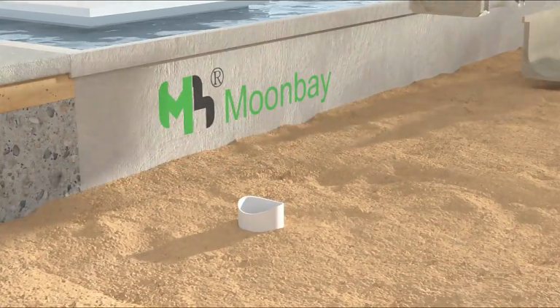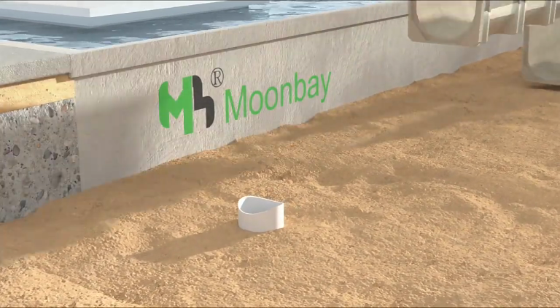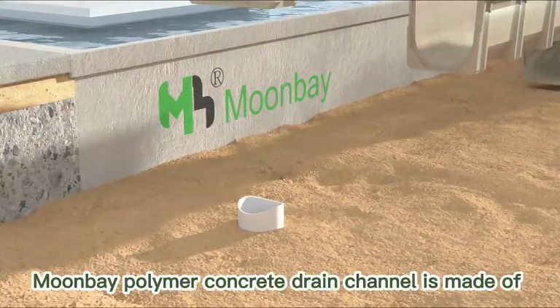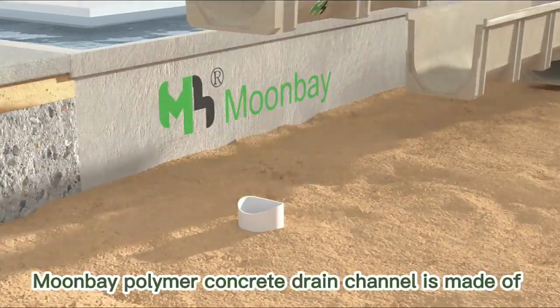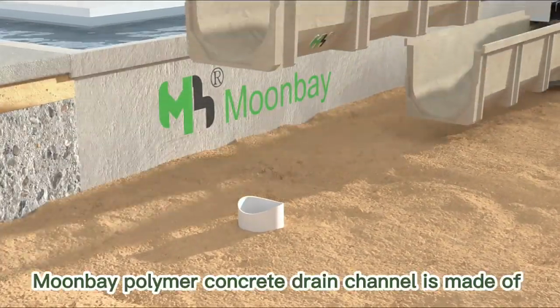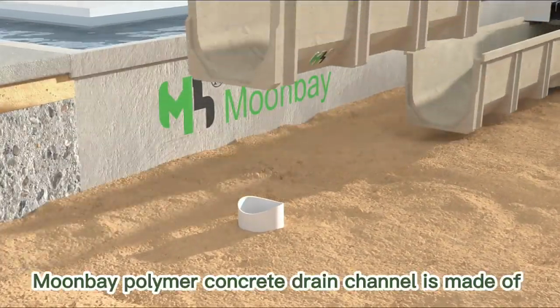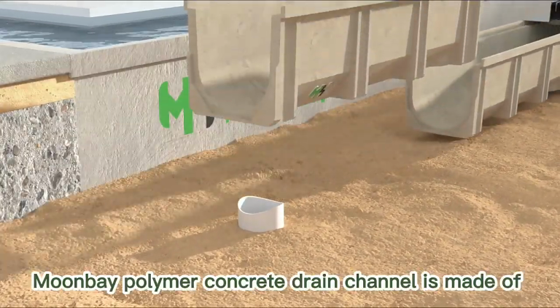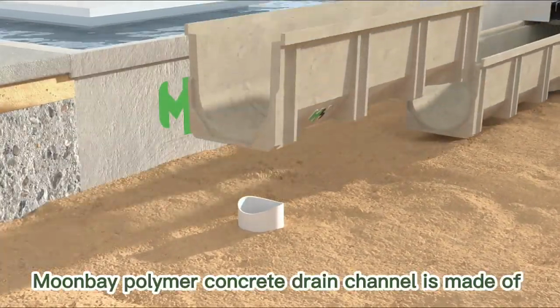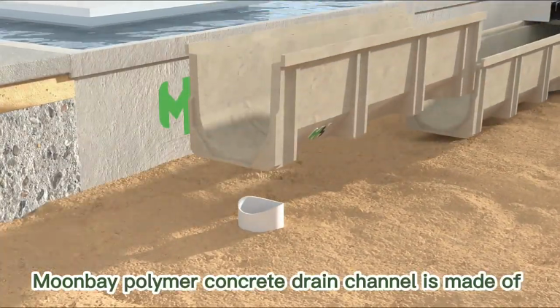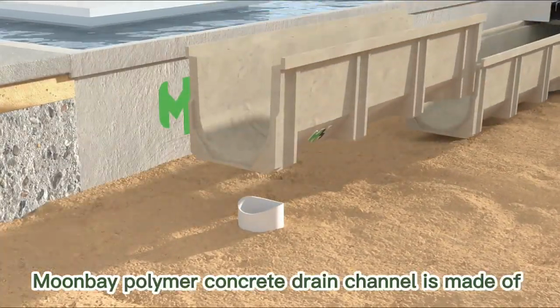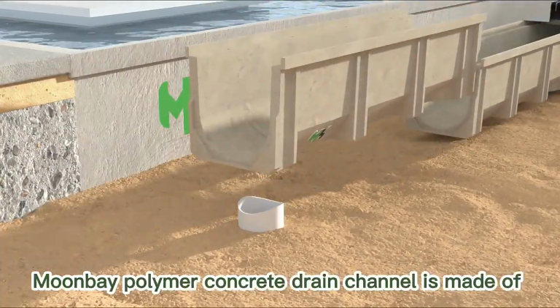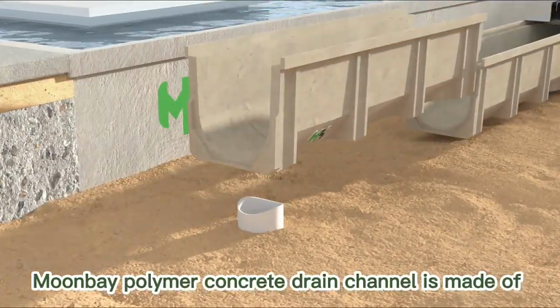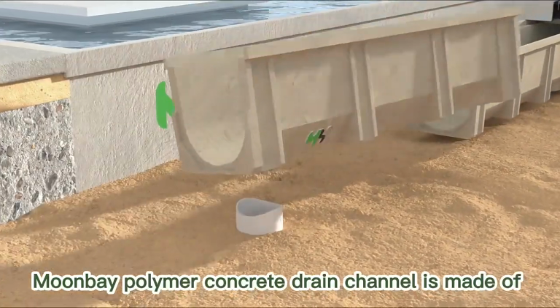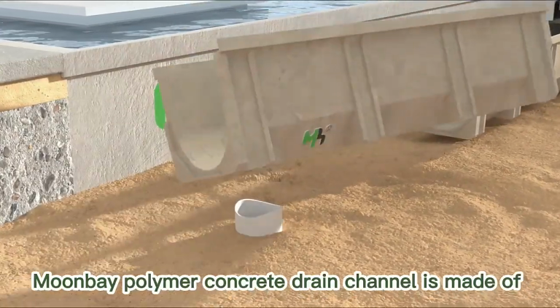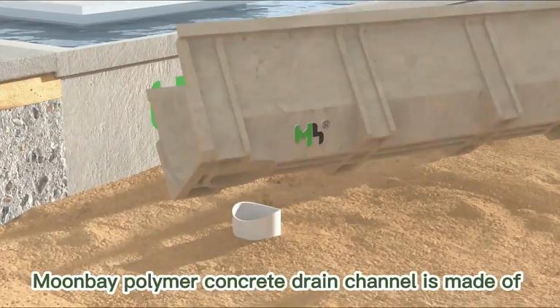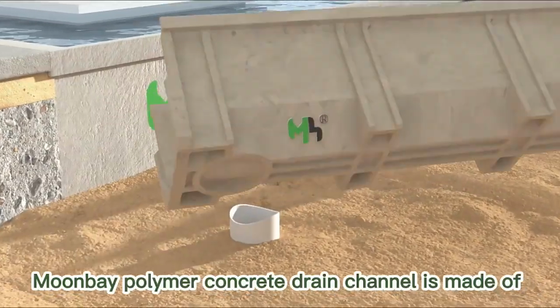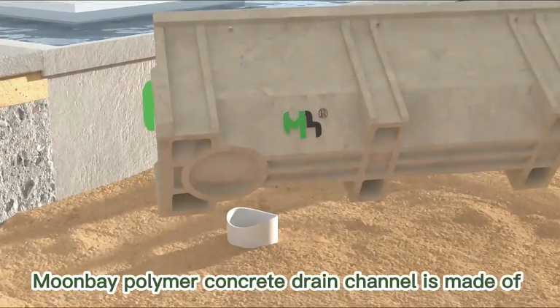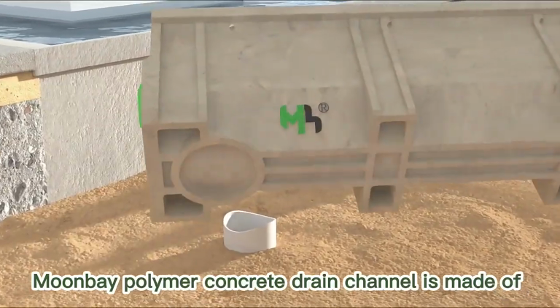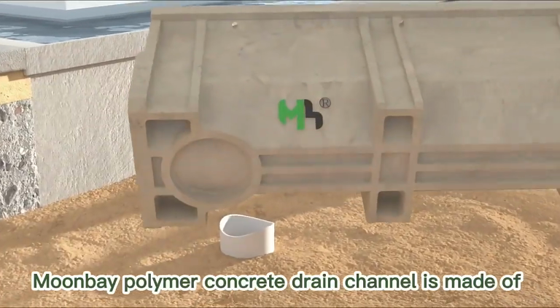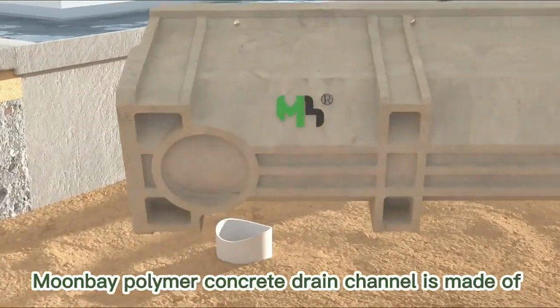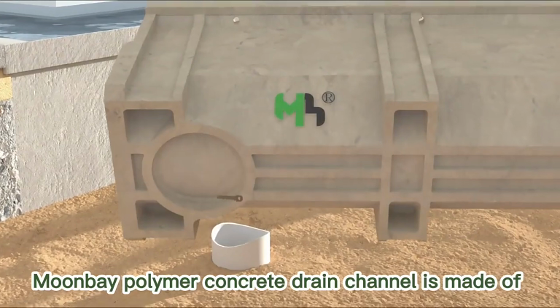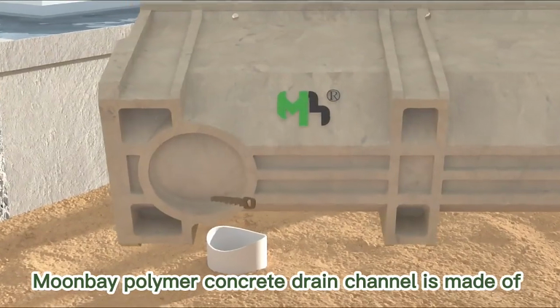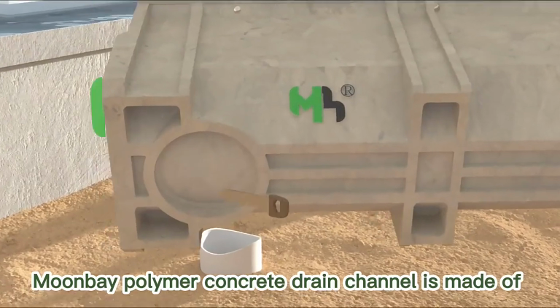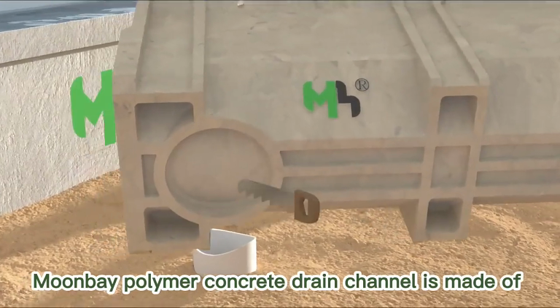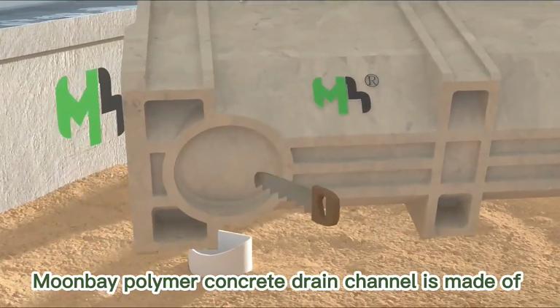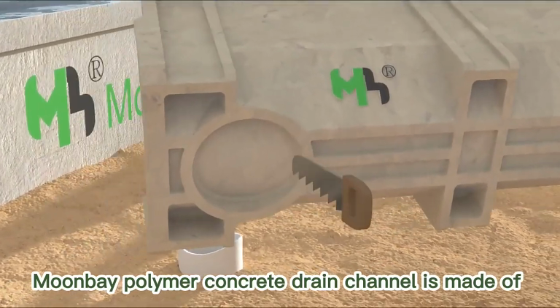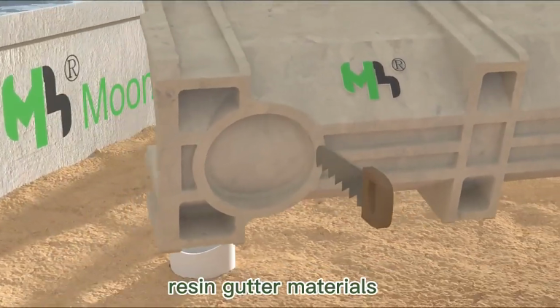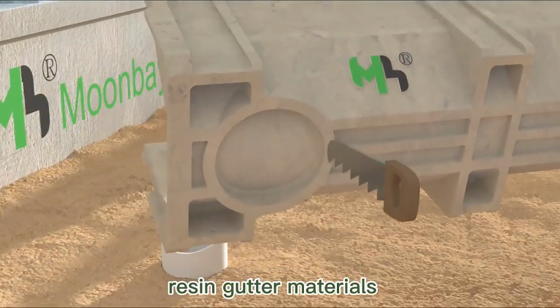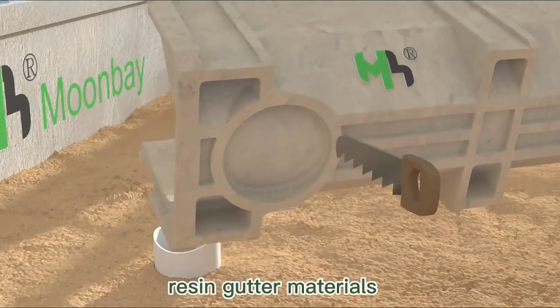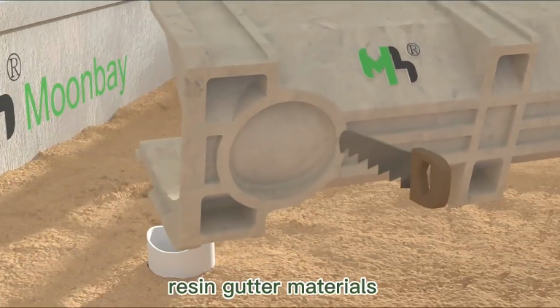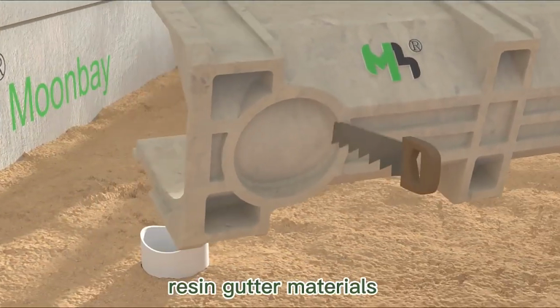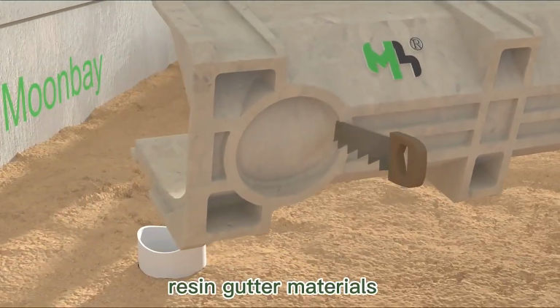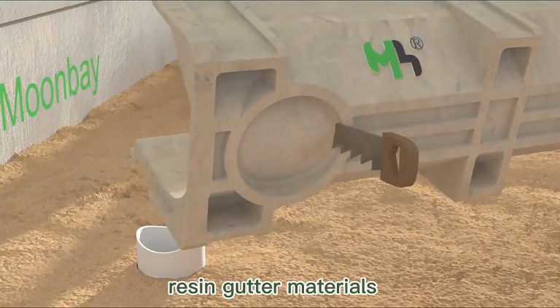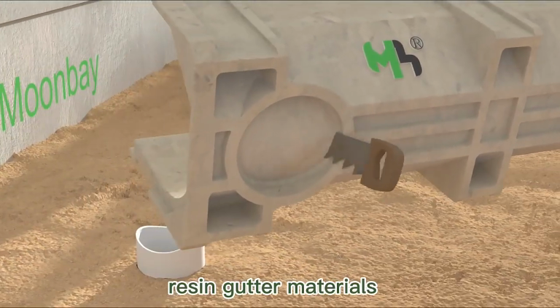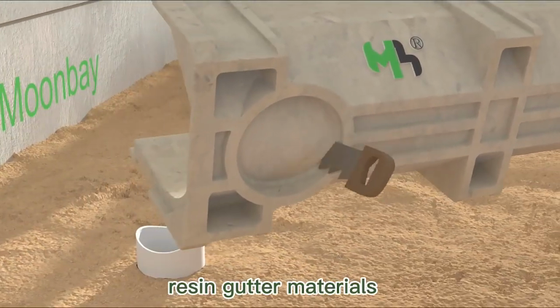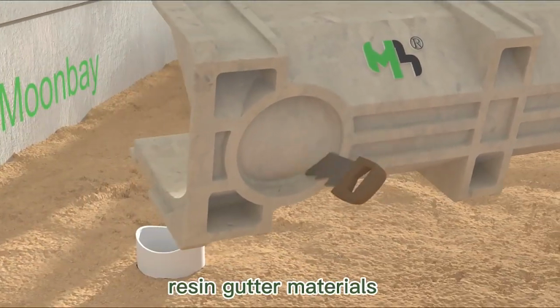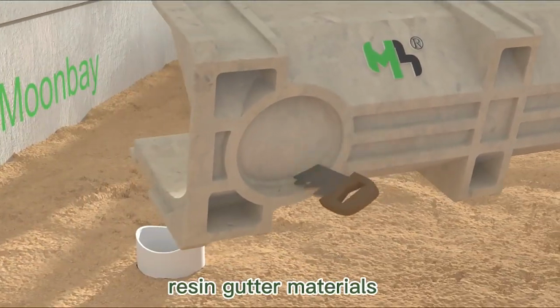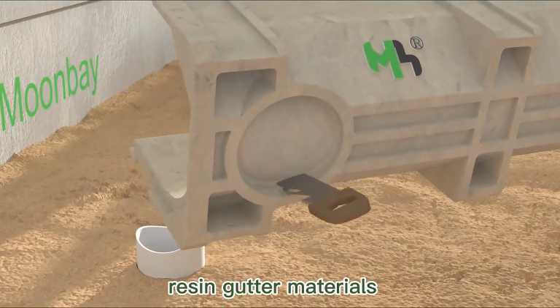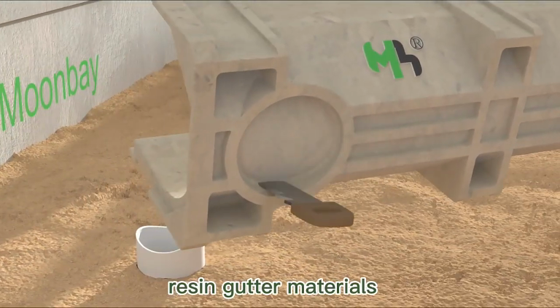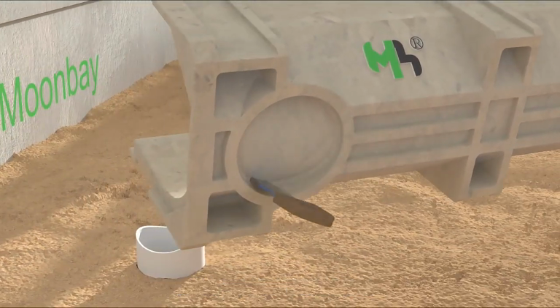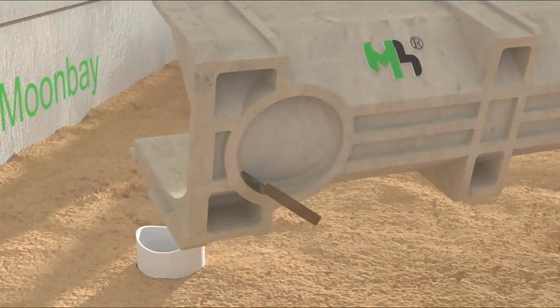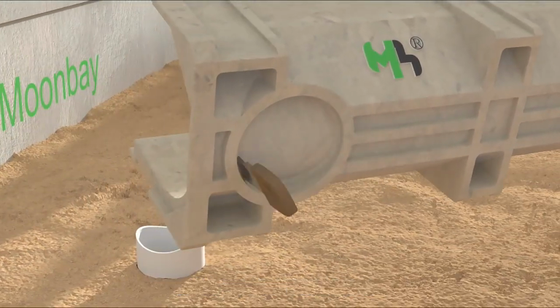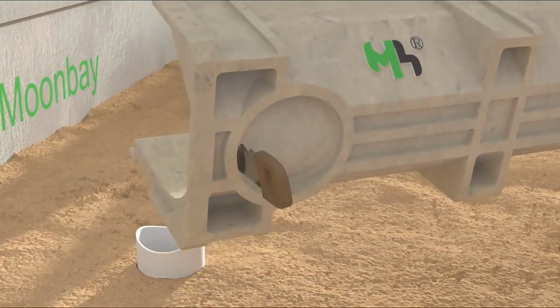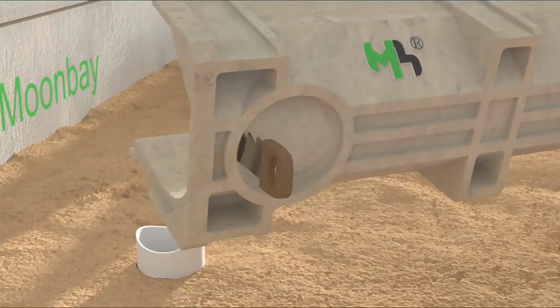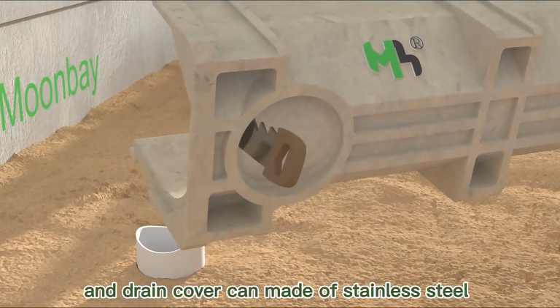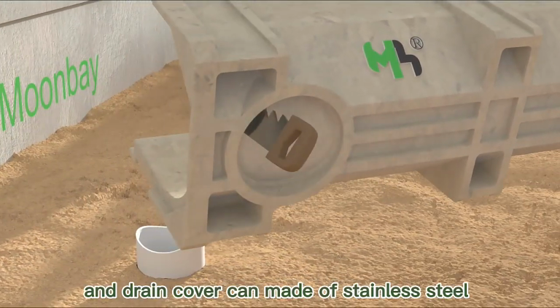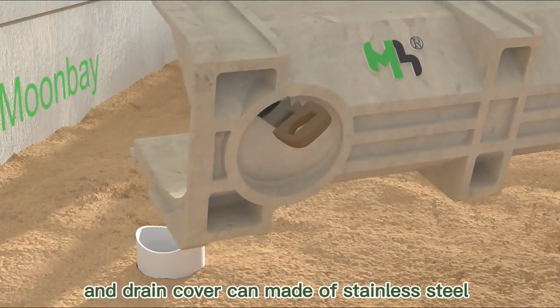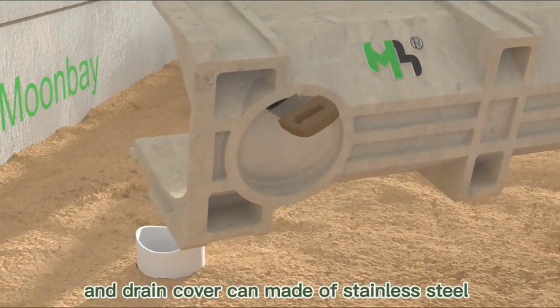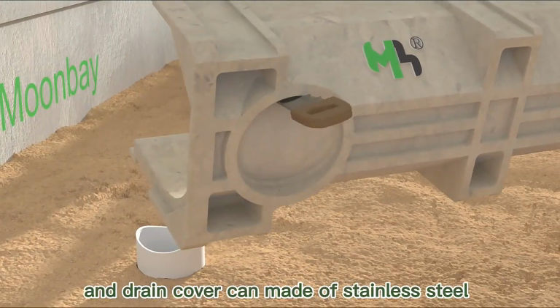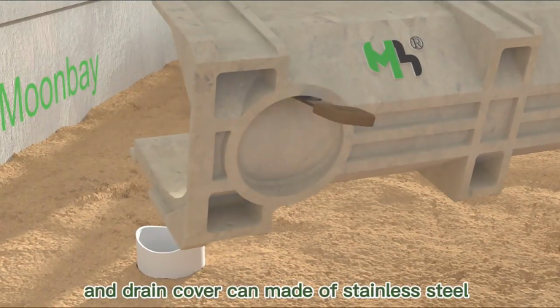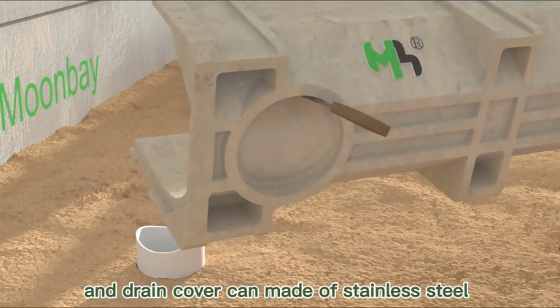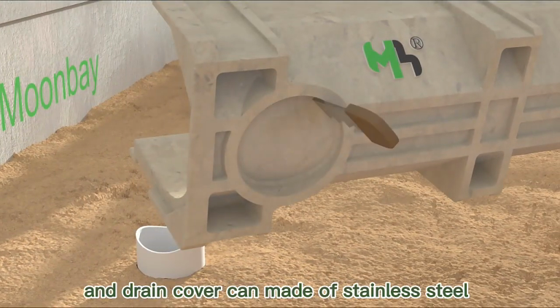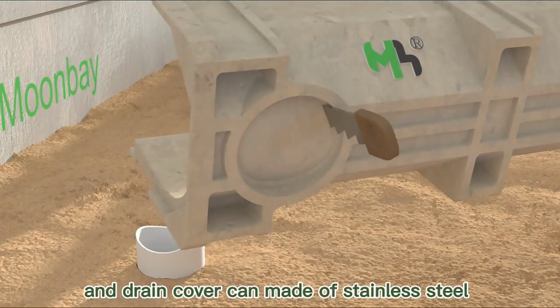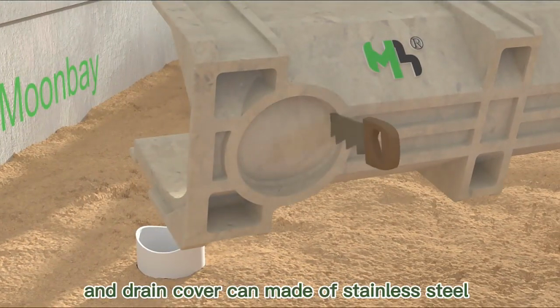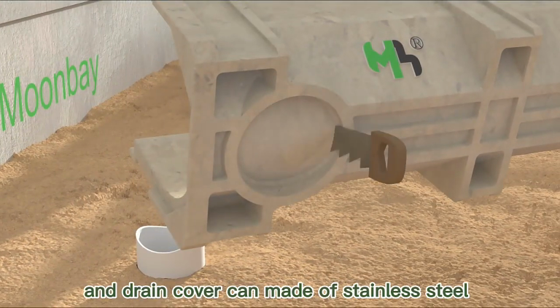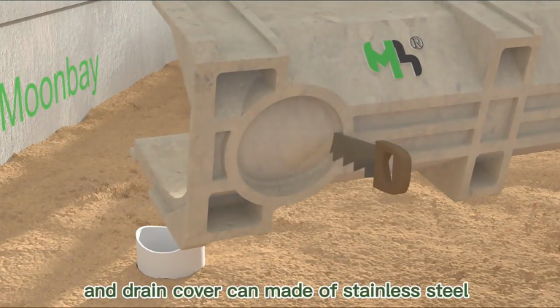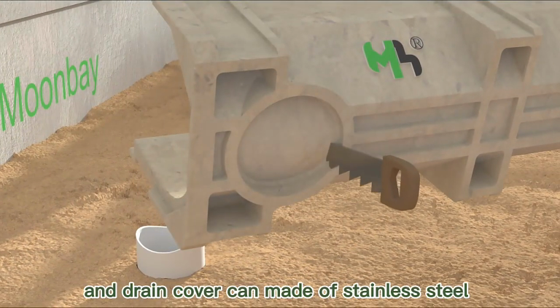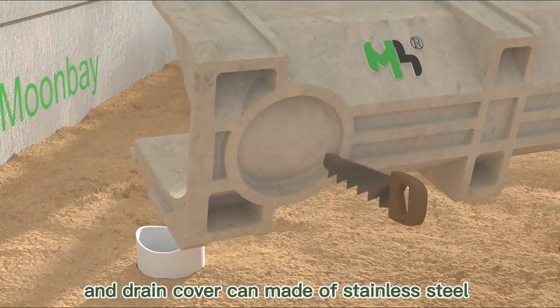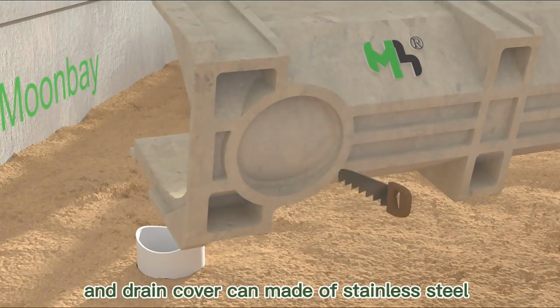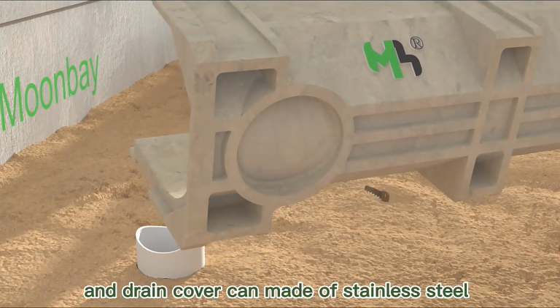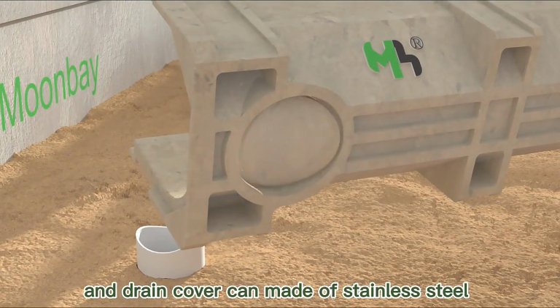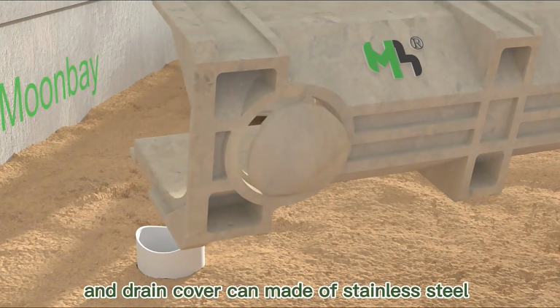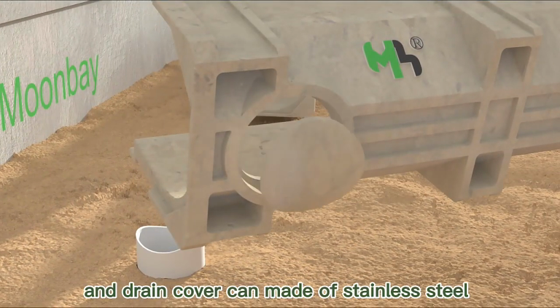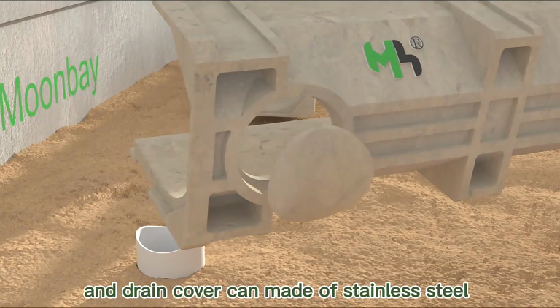Moombi polymer concrete drain channel is made of resin gutter materials, and the drain cover can be made of stainless steel.